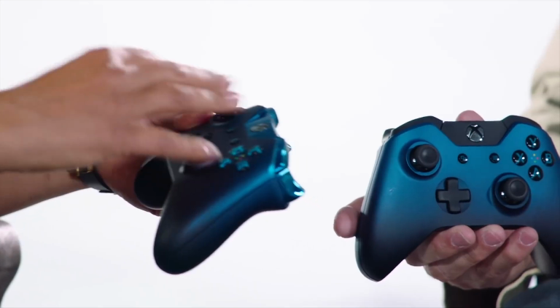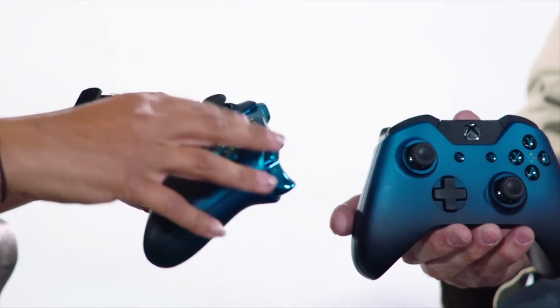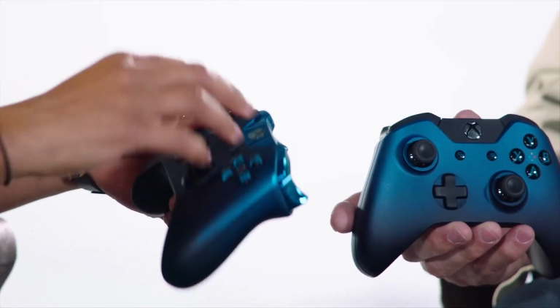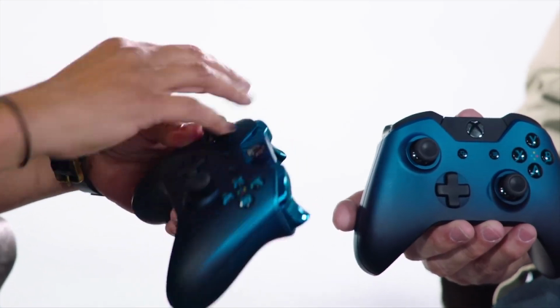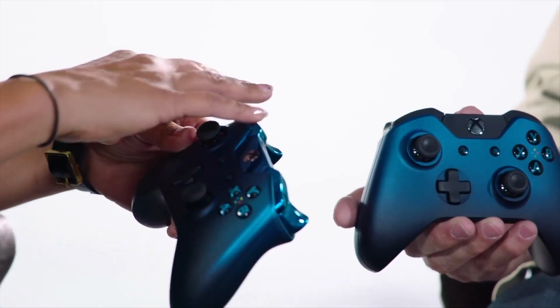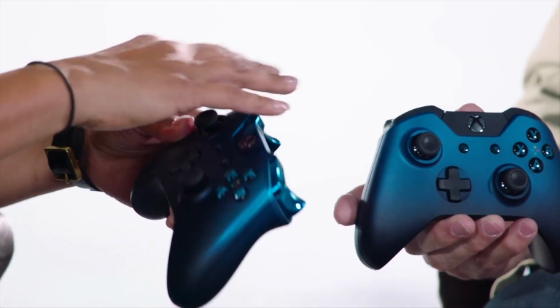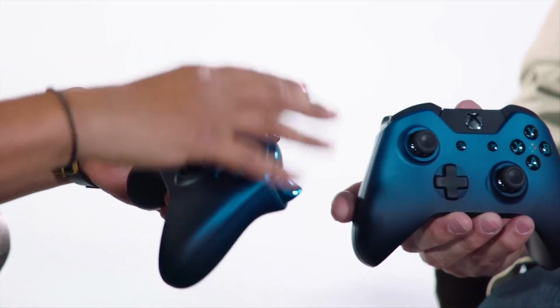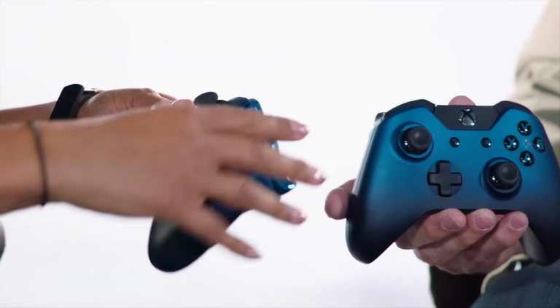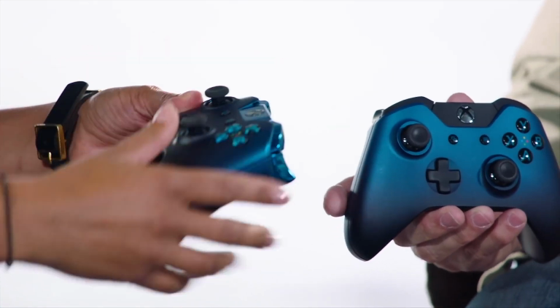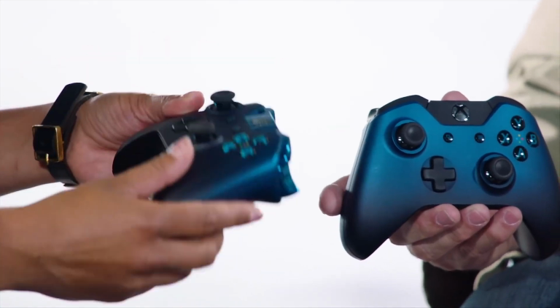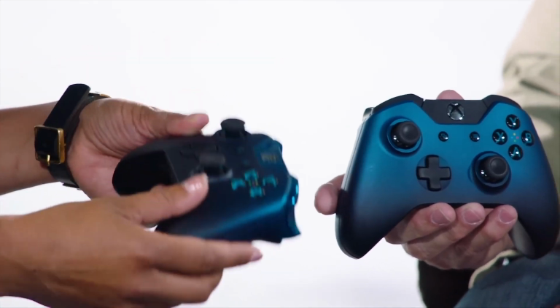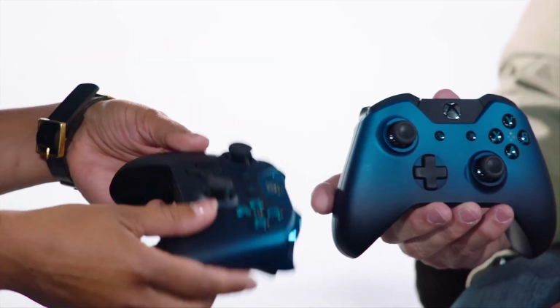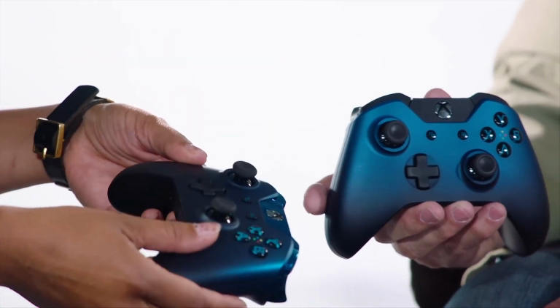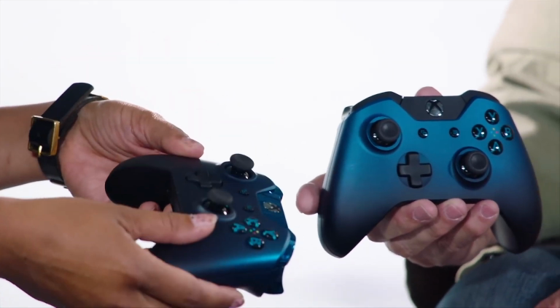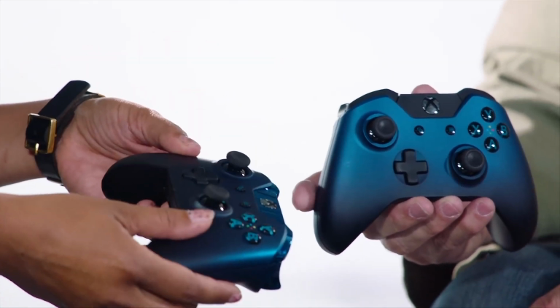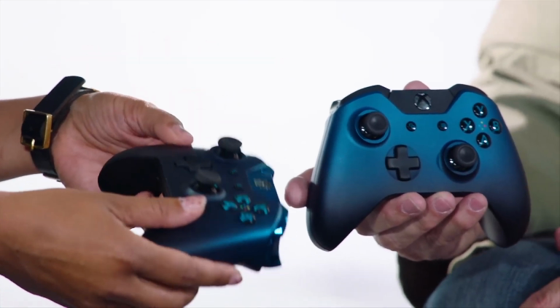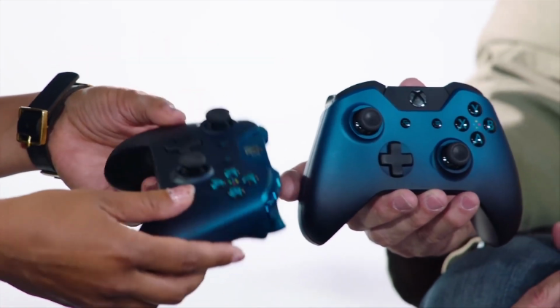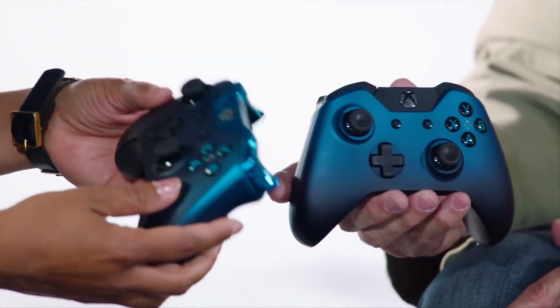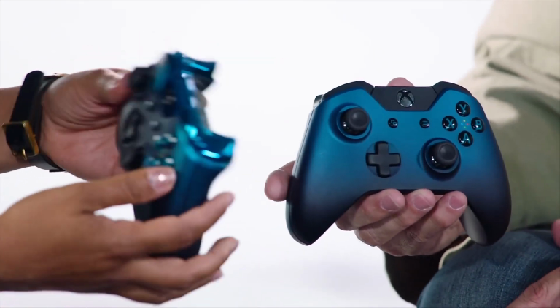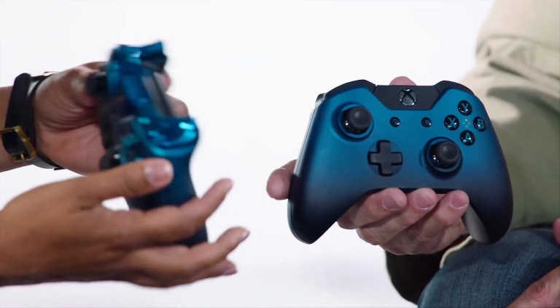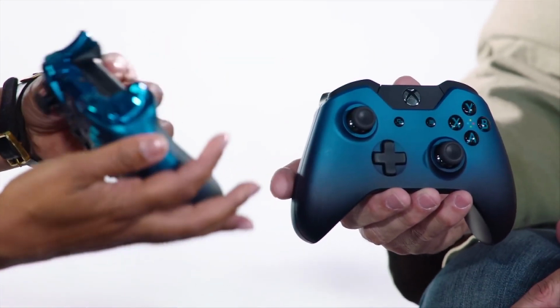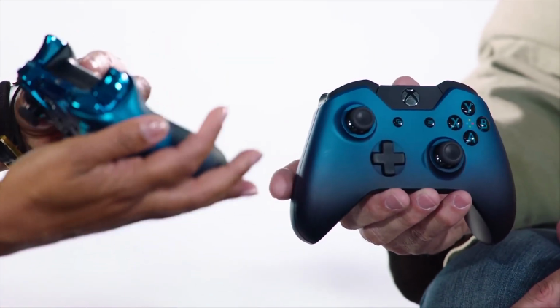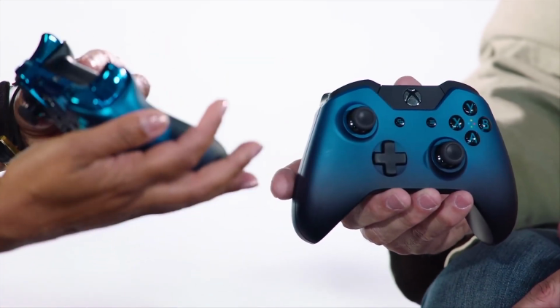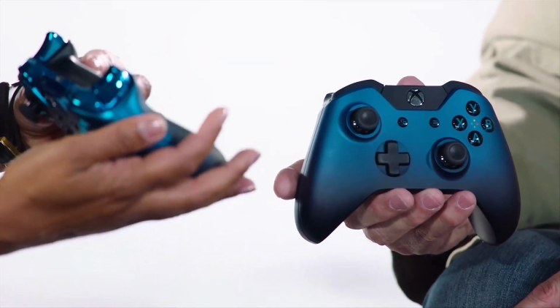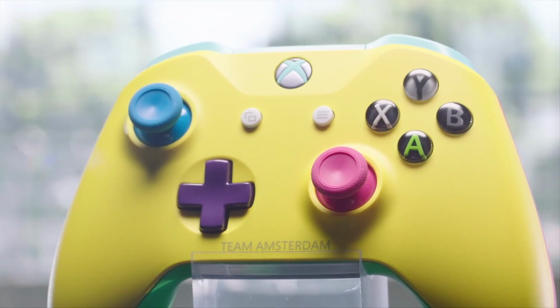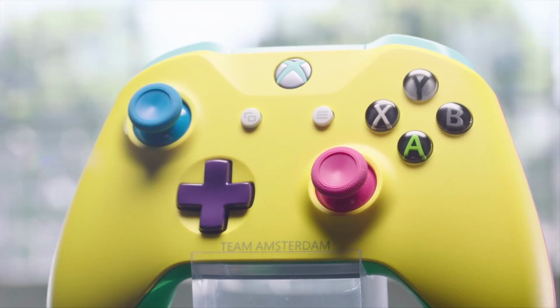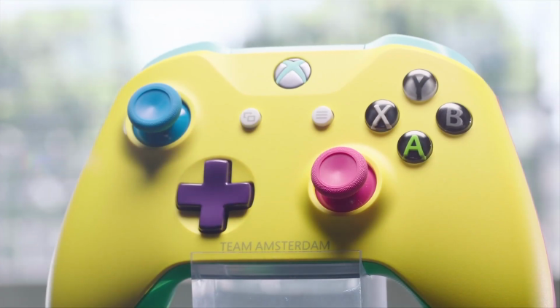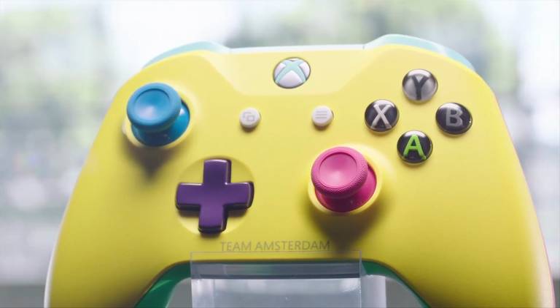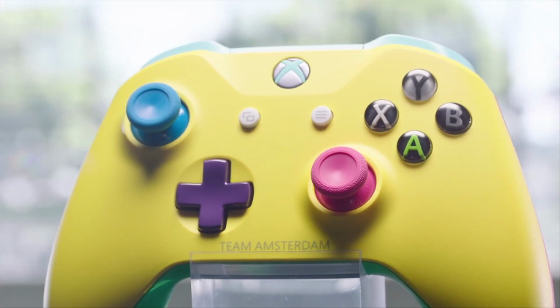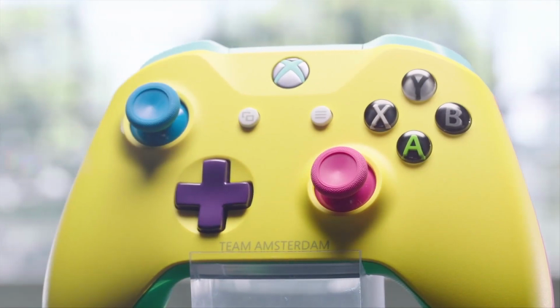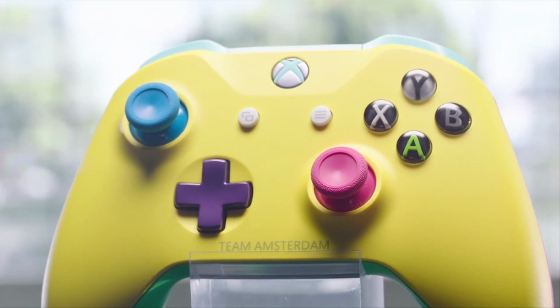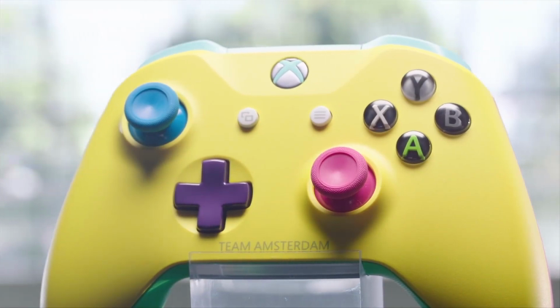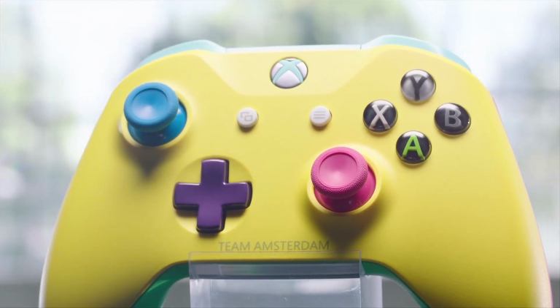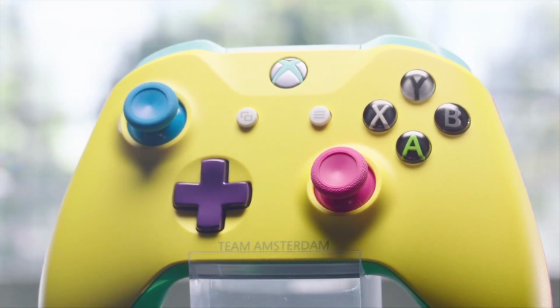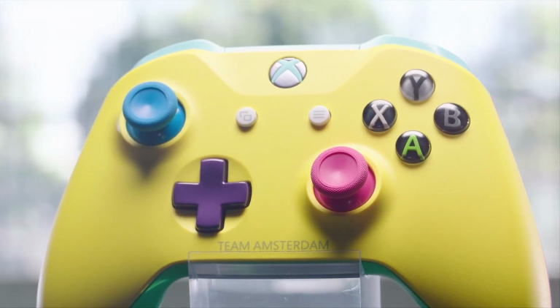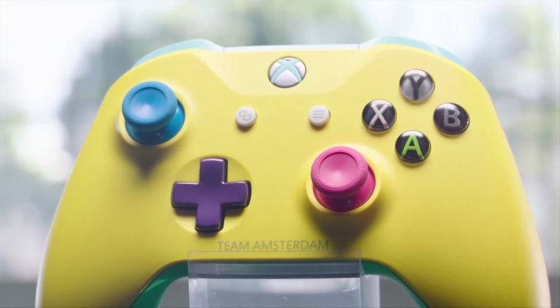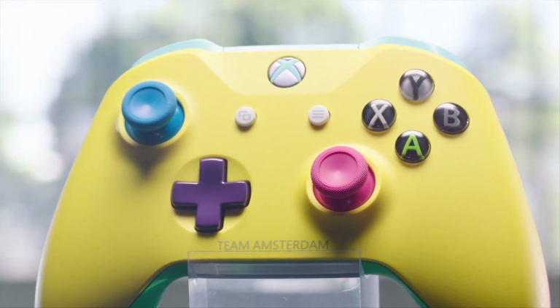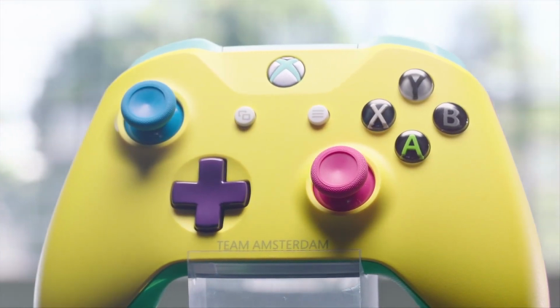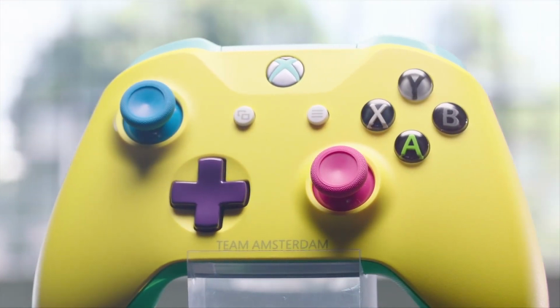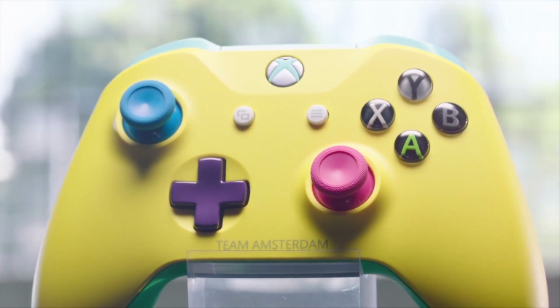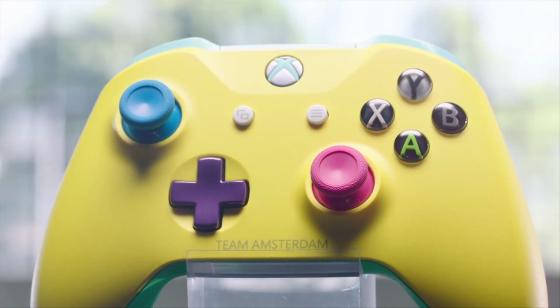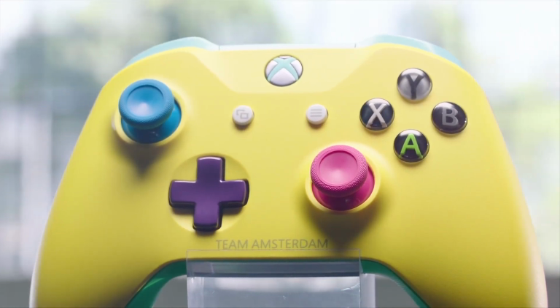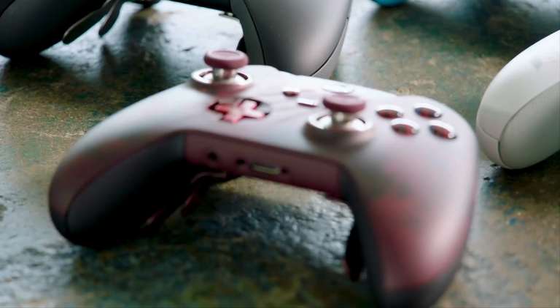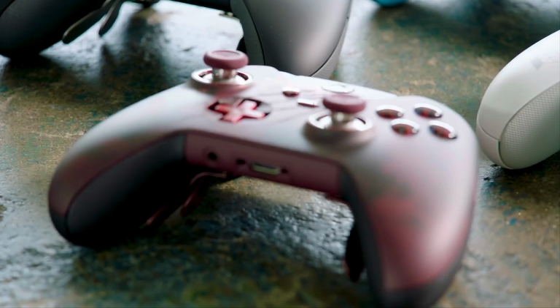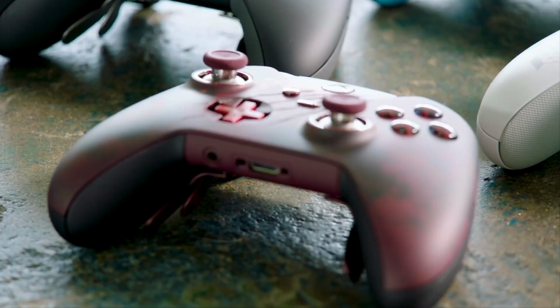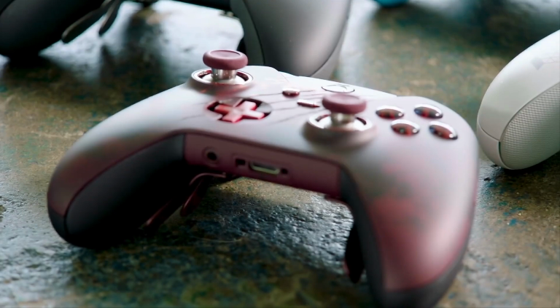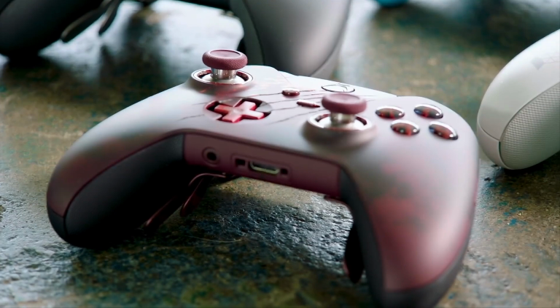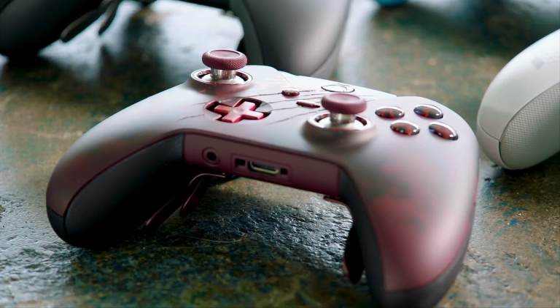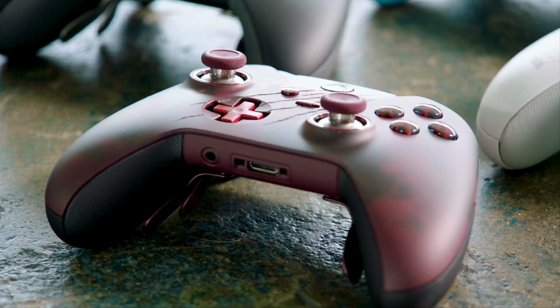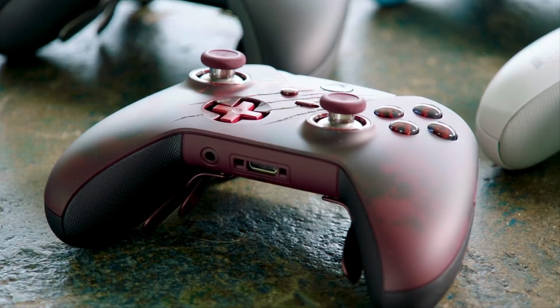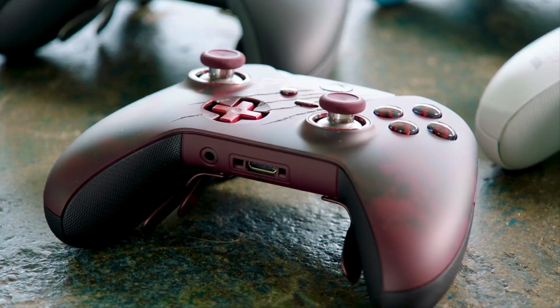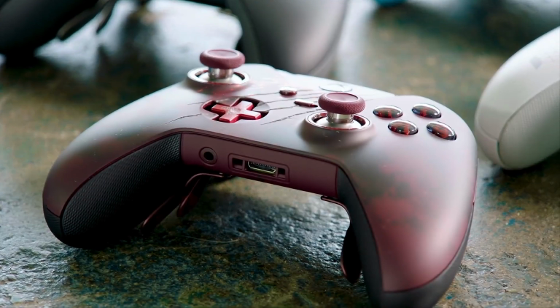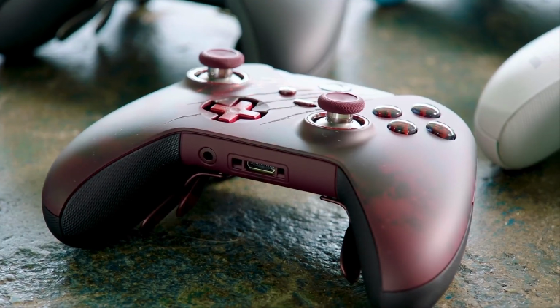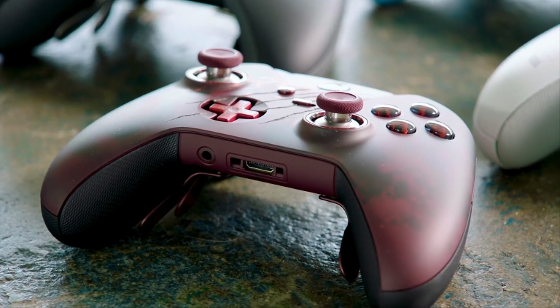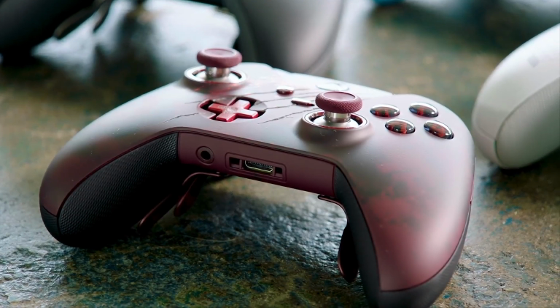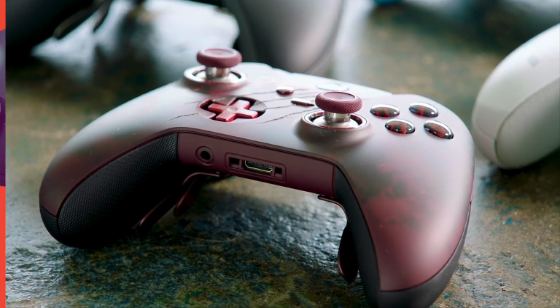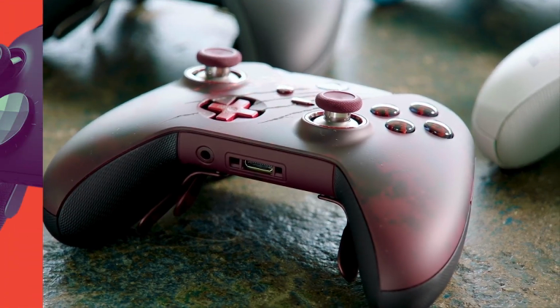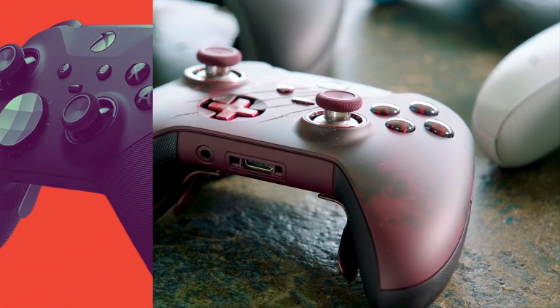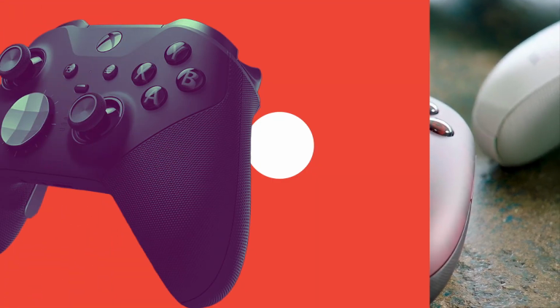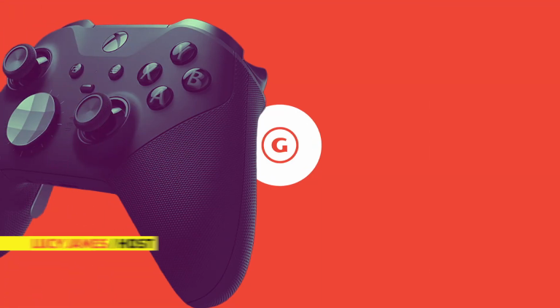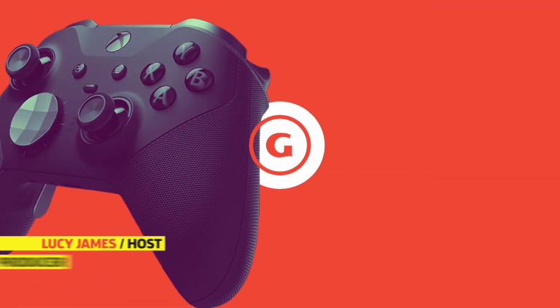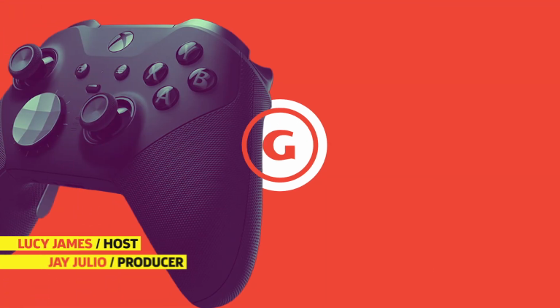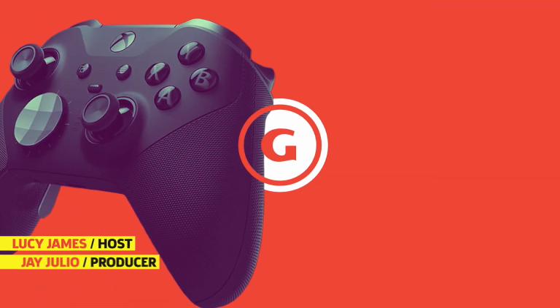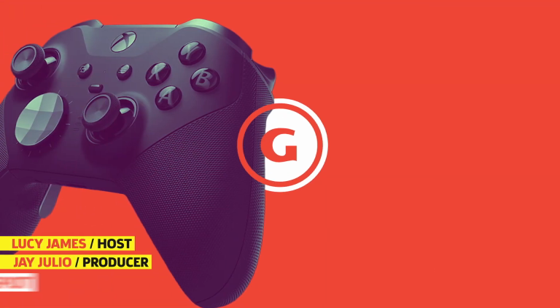Which is your favourite Xbox controller and why? Don't forget, for more on next-gen including the Xbox Series X, keep your eyes peeled to GameSpot.